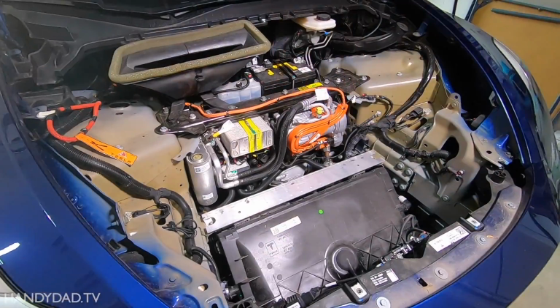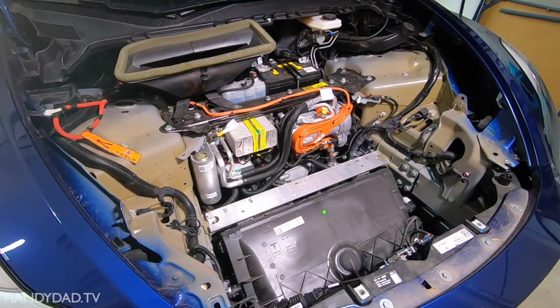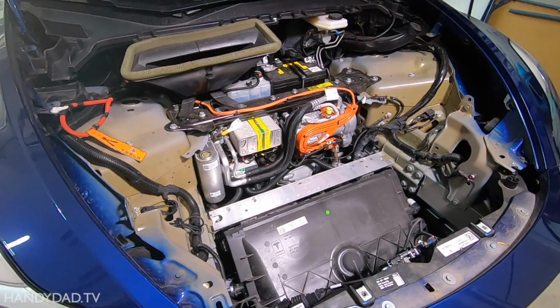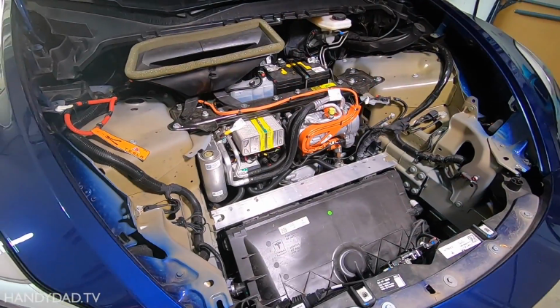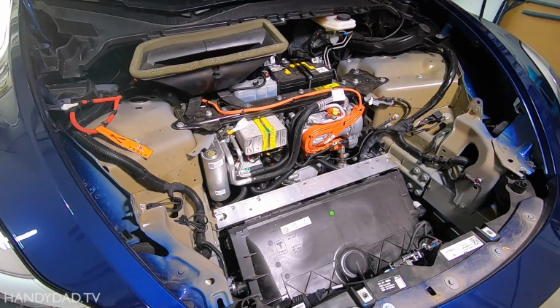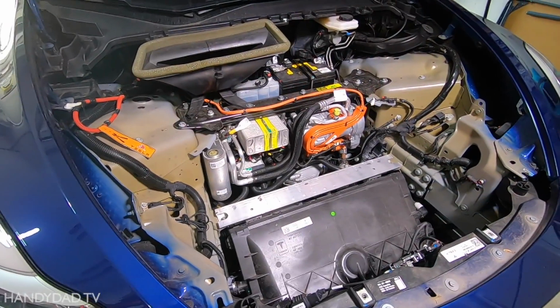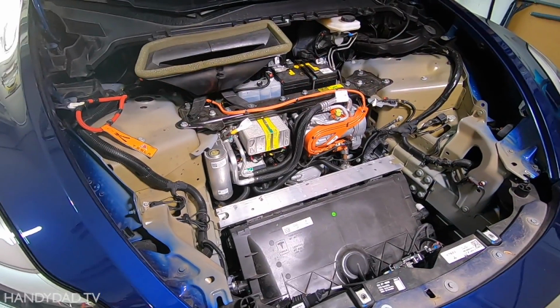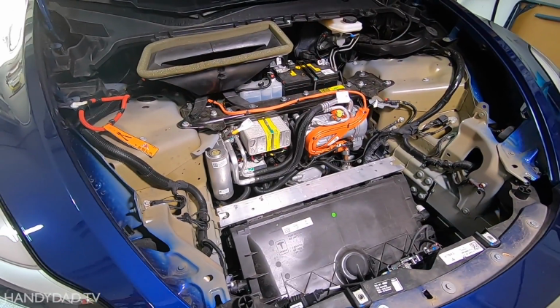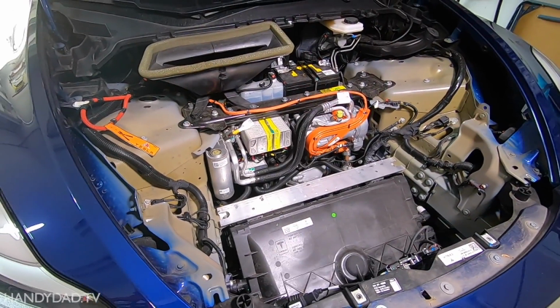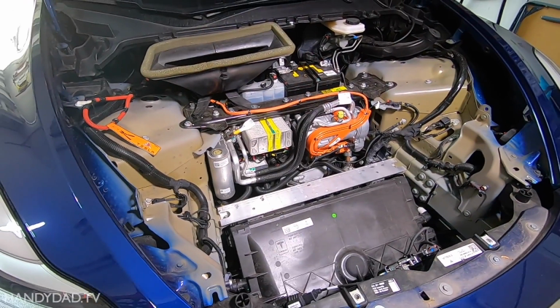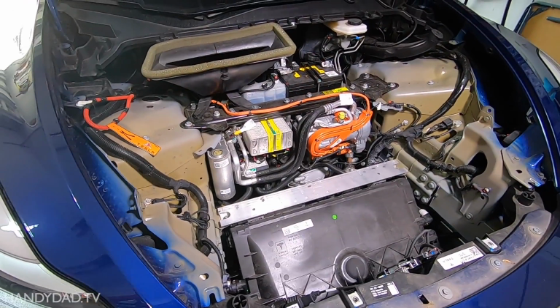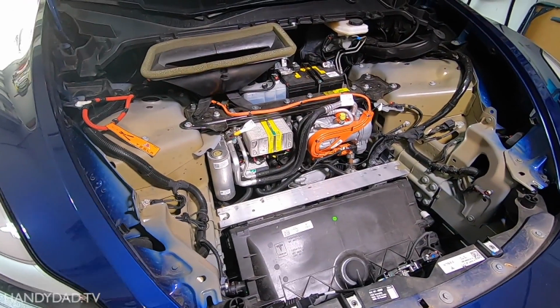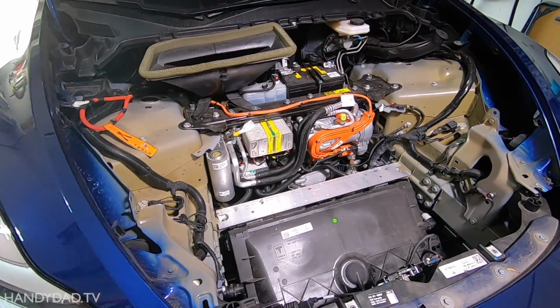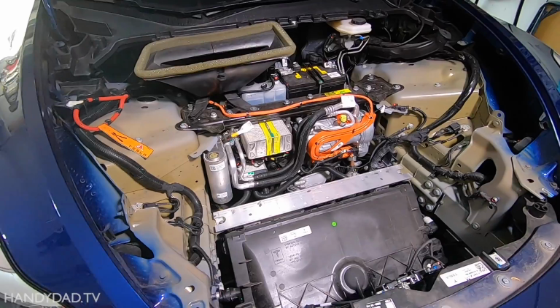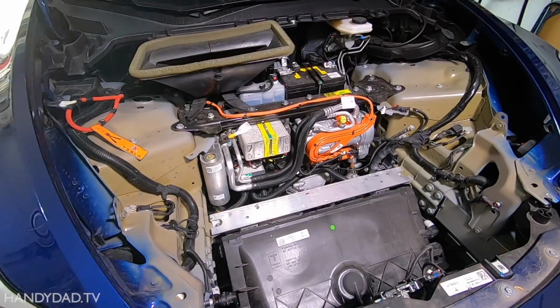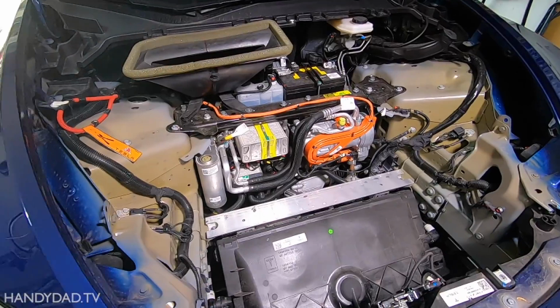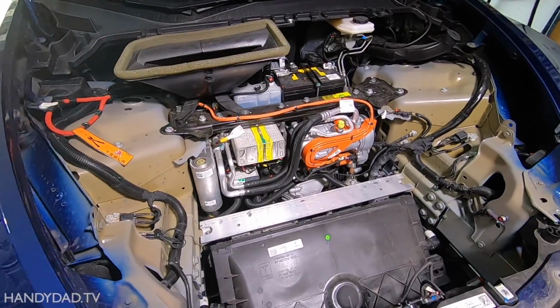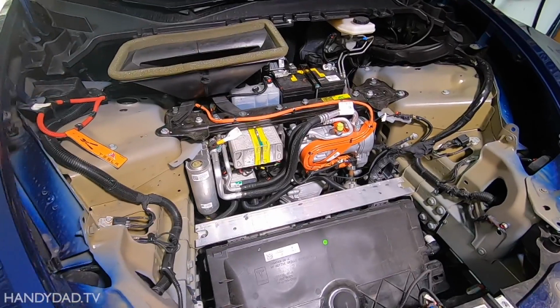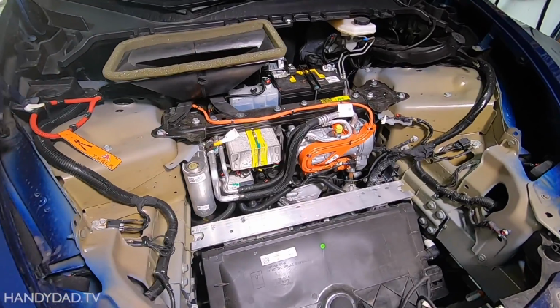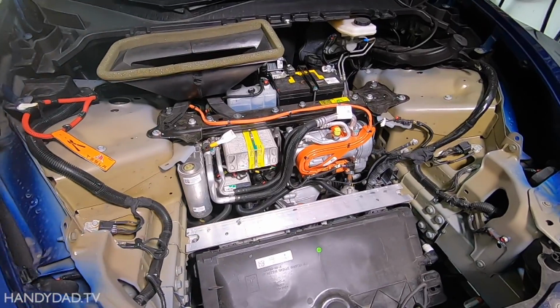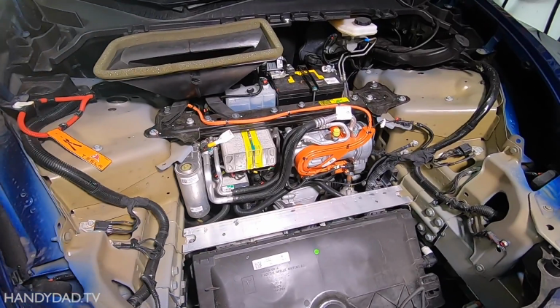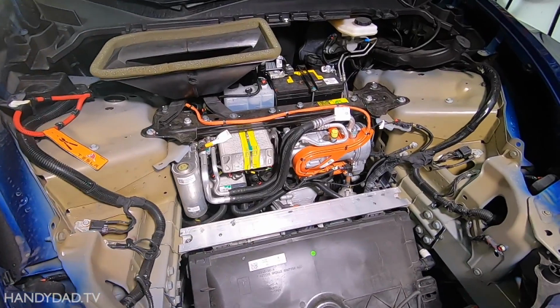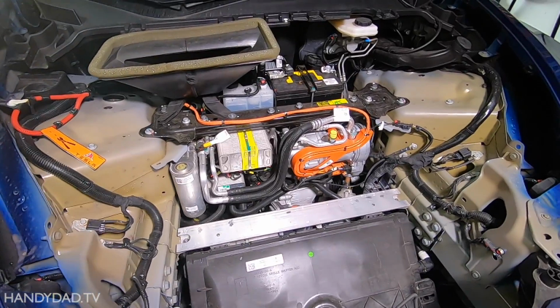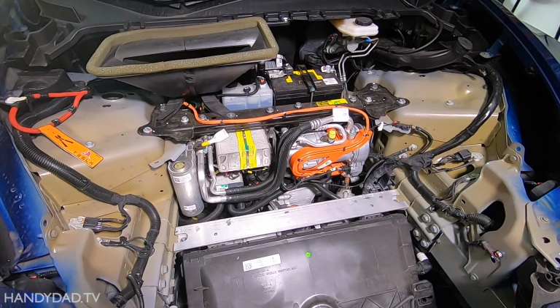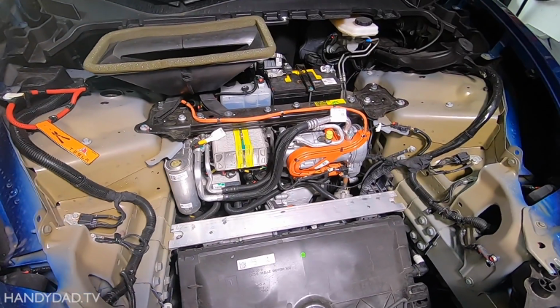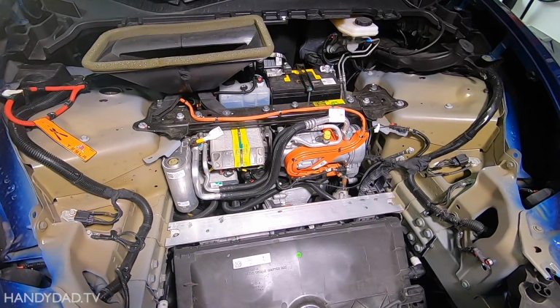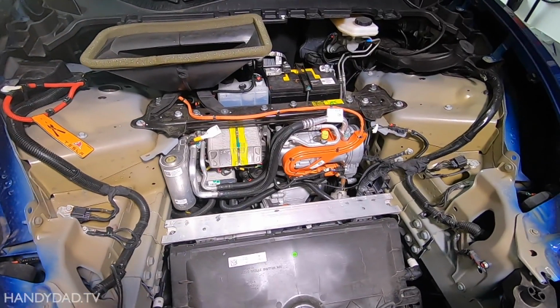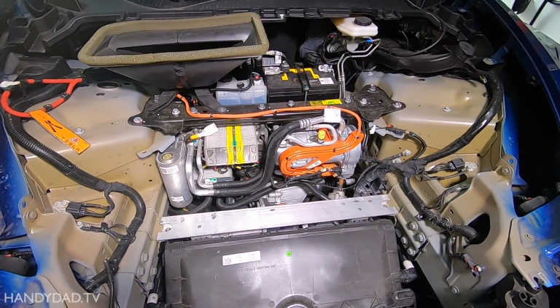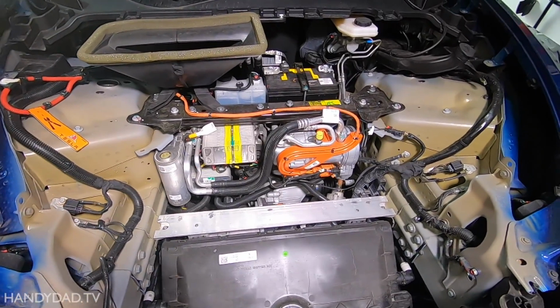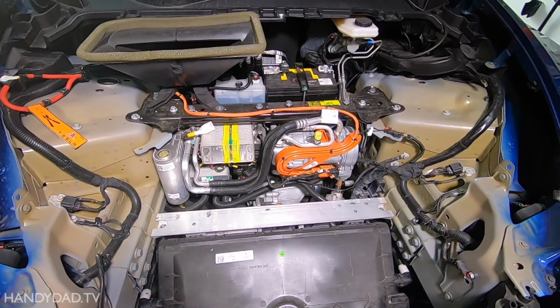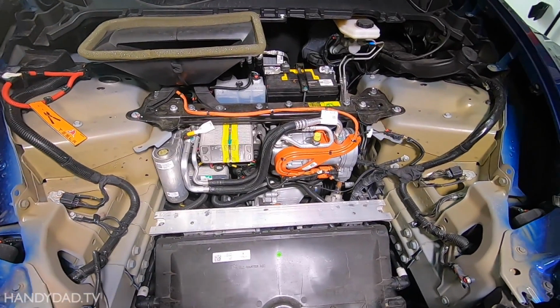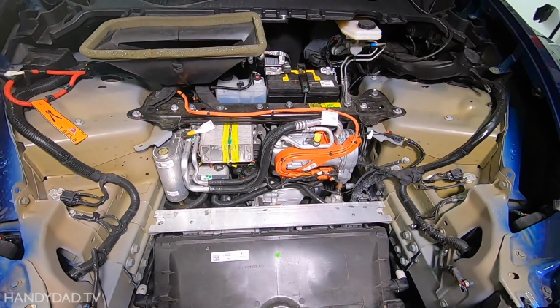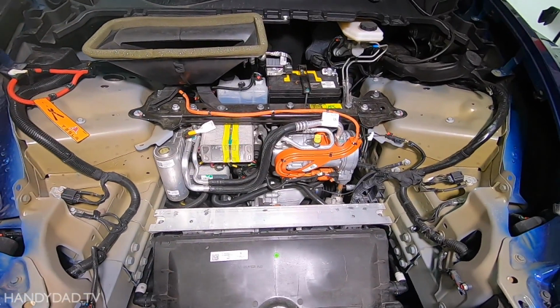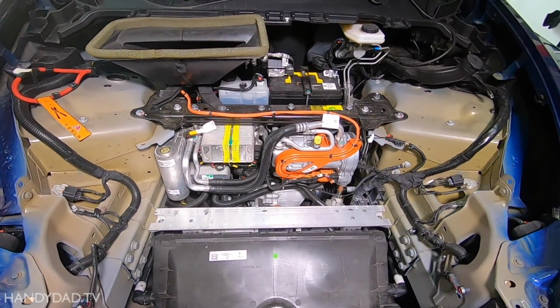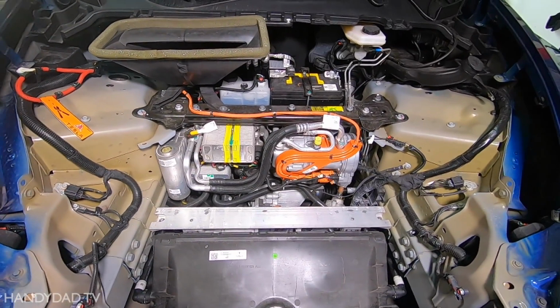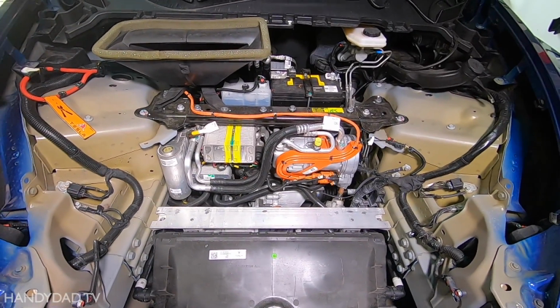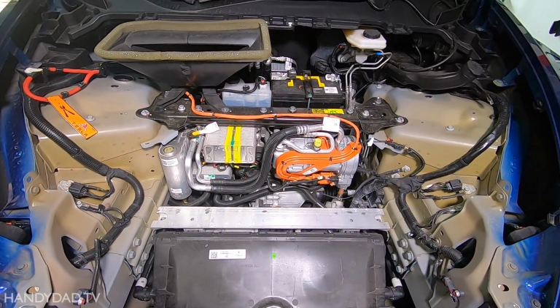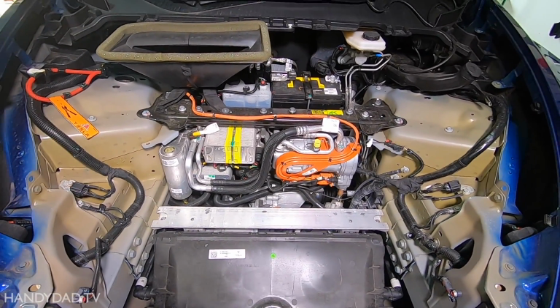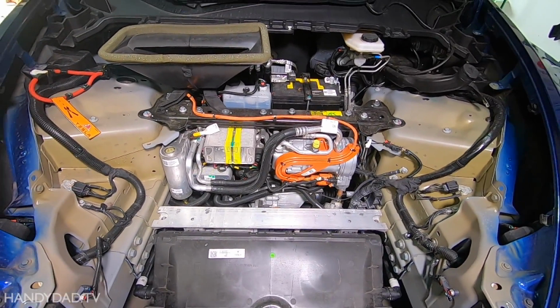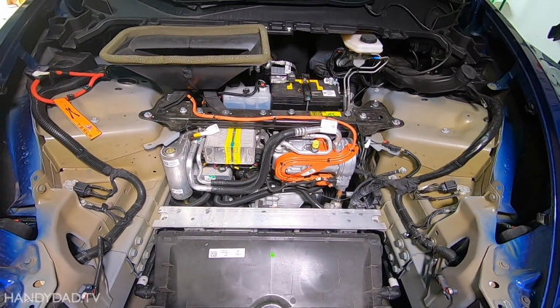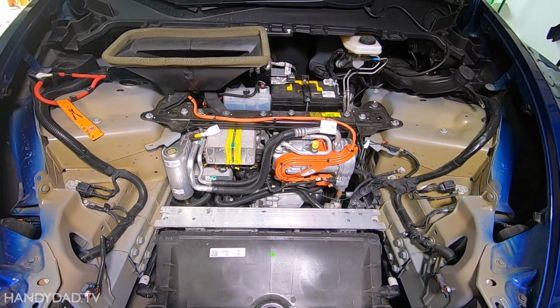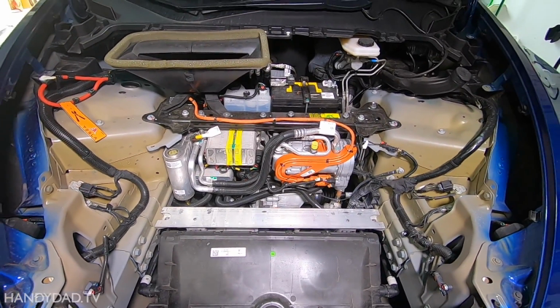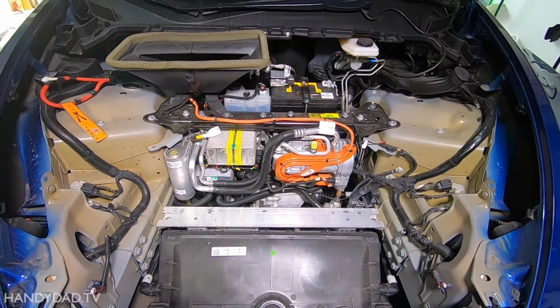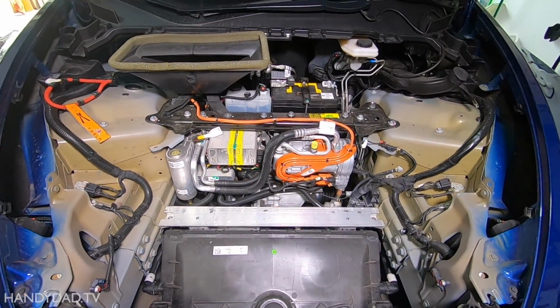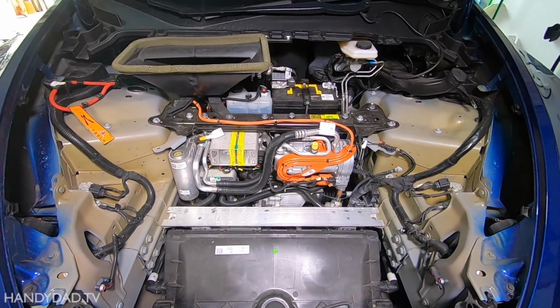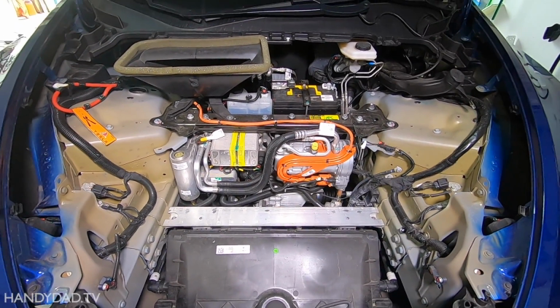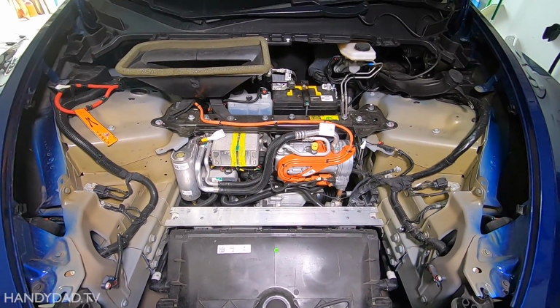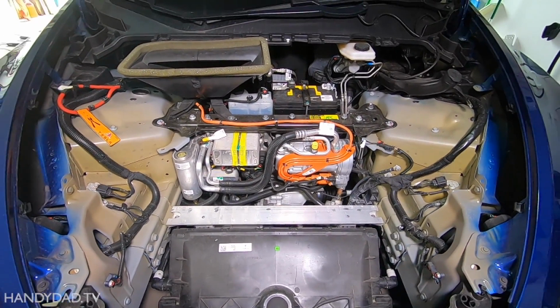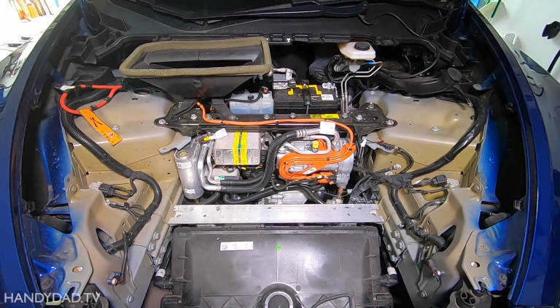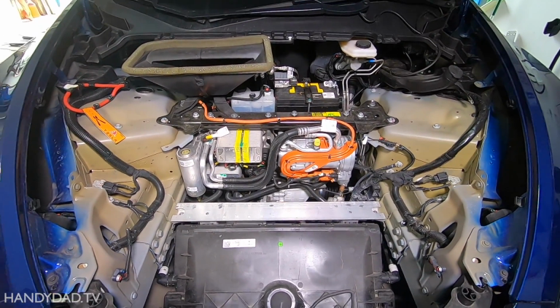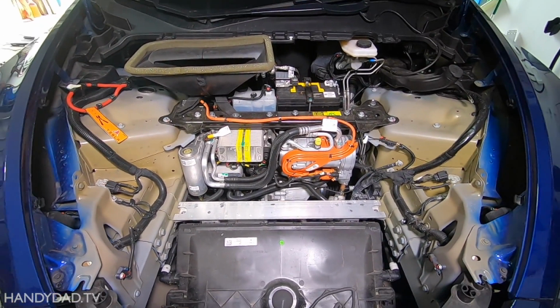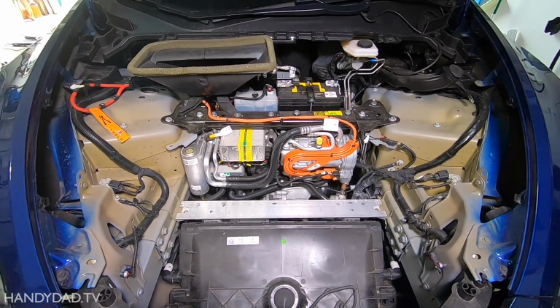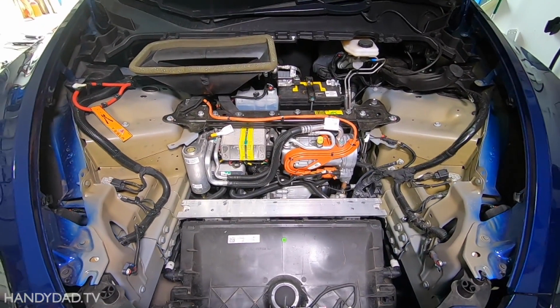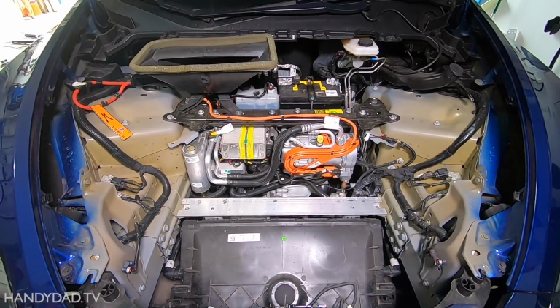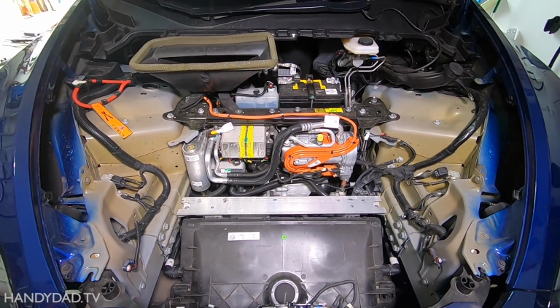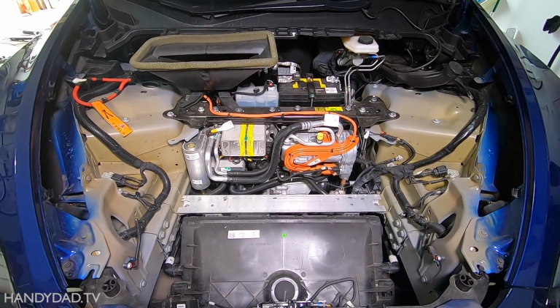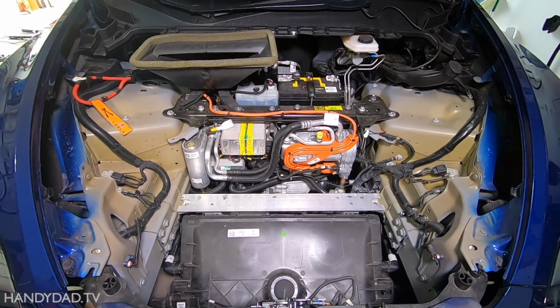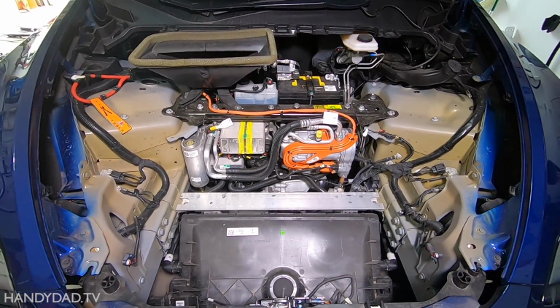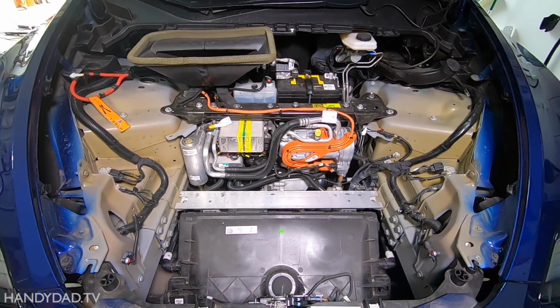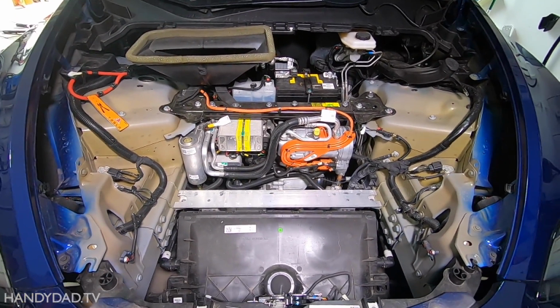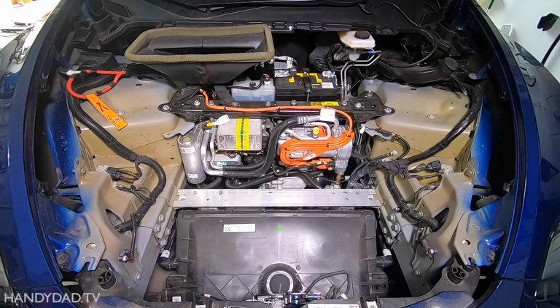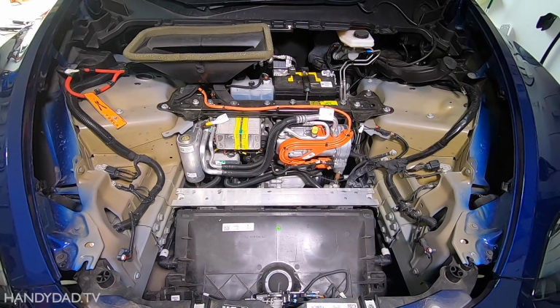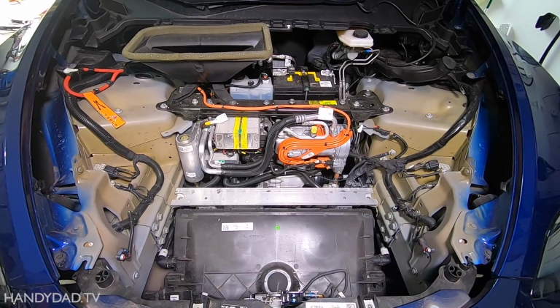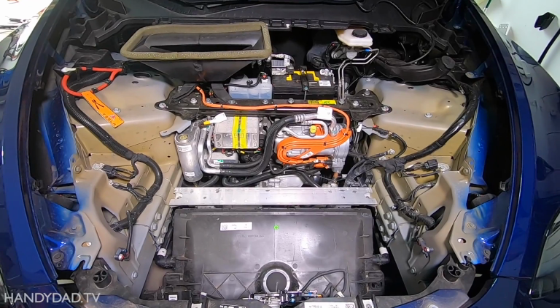I was impressed how clean it was after two years and 16,000 miles. That's what happens when you don't have engine oil.